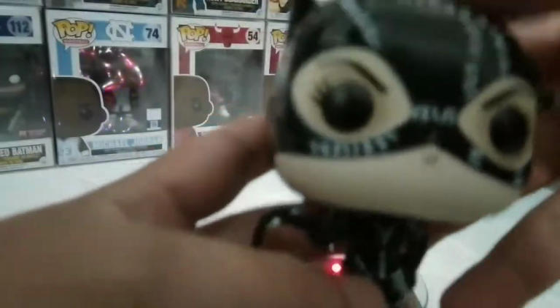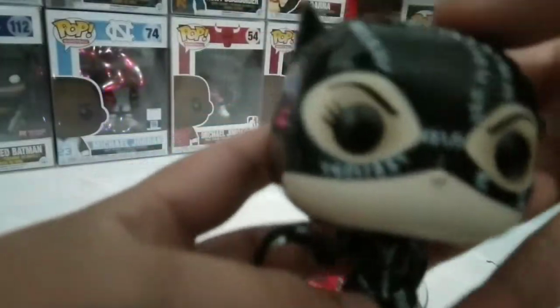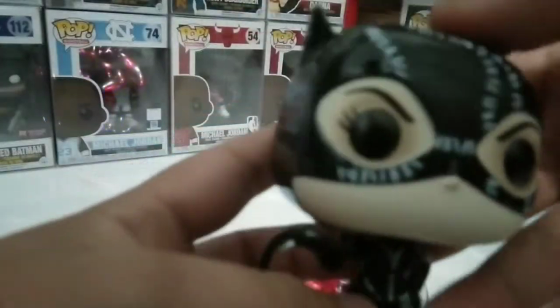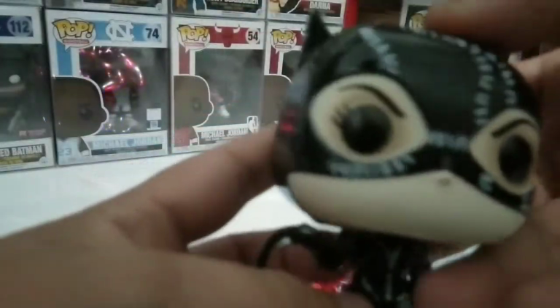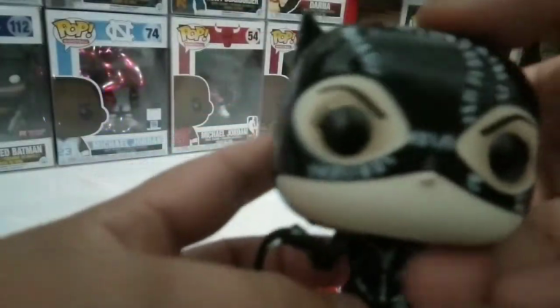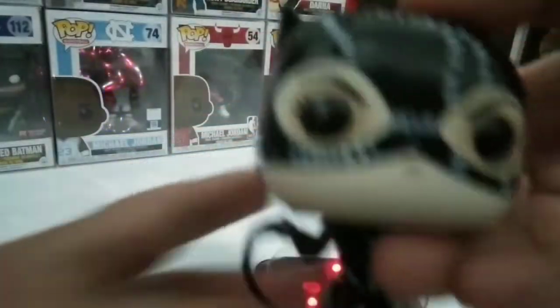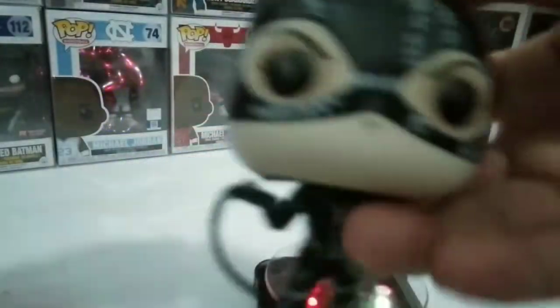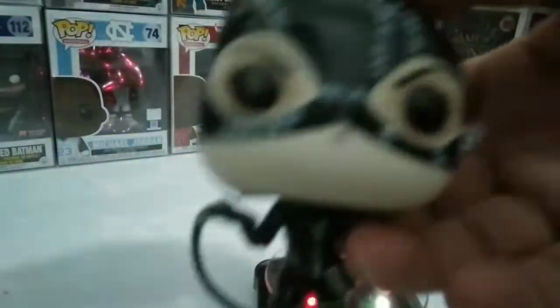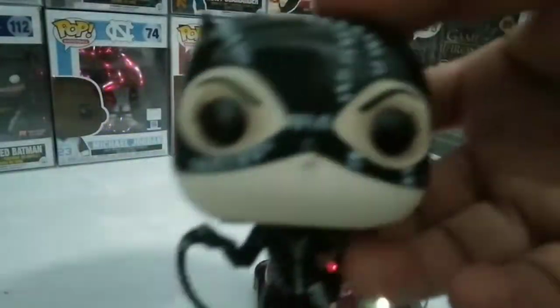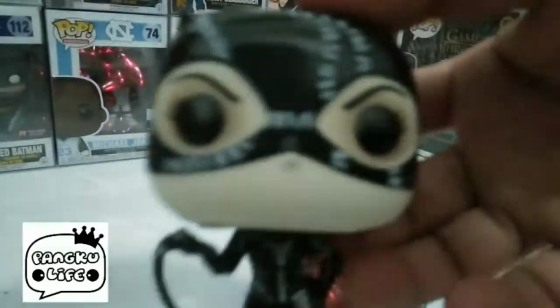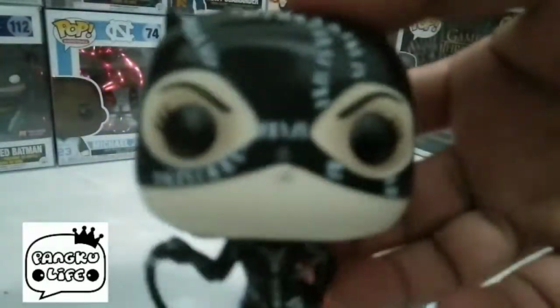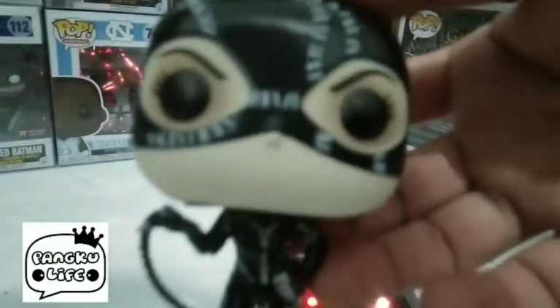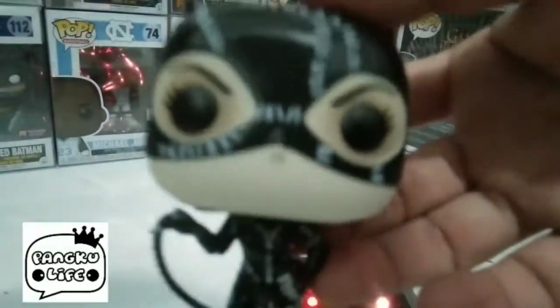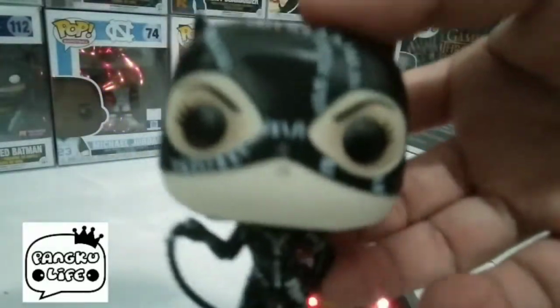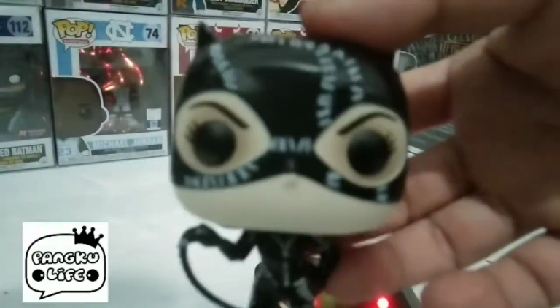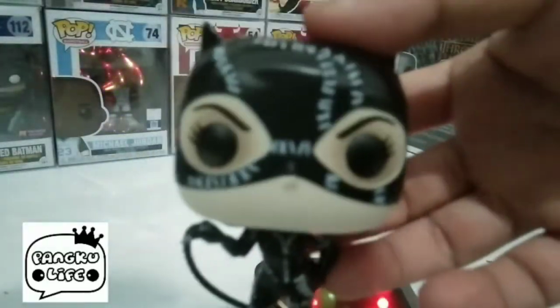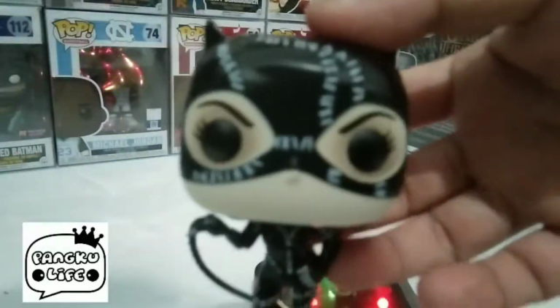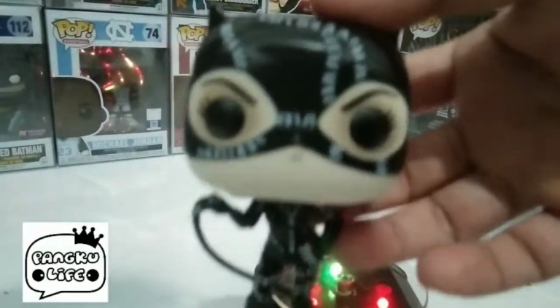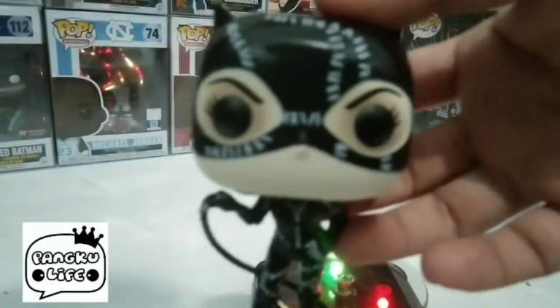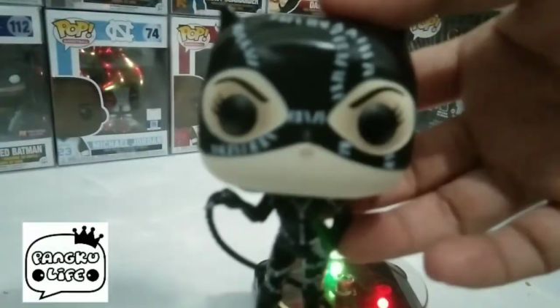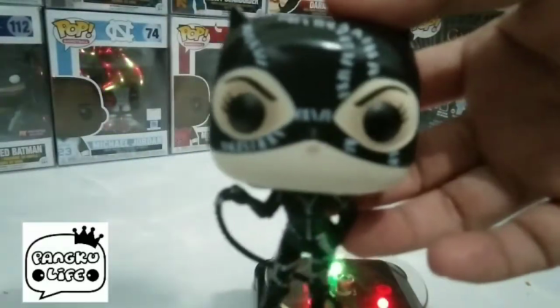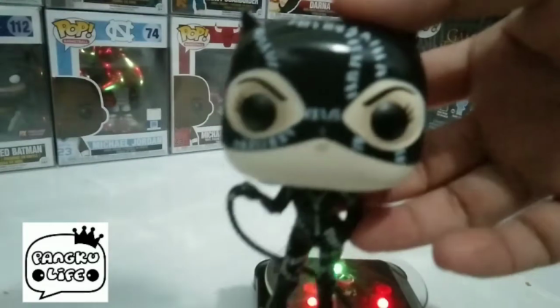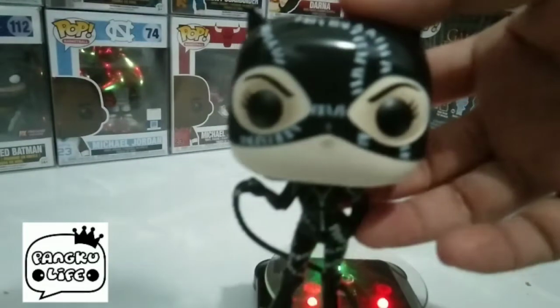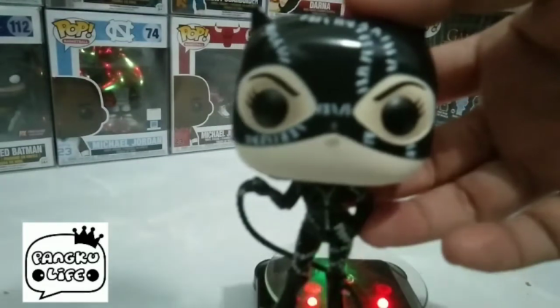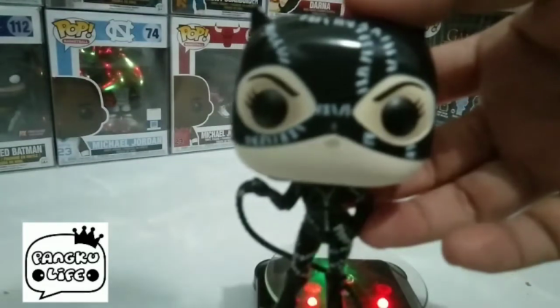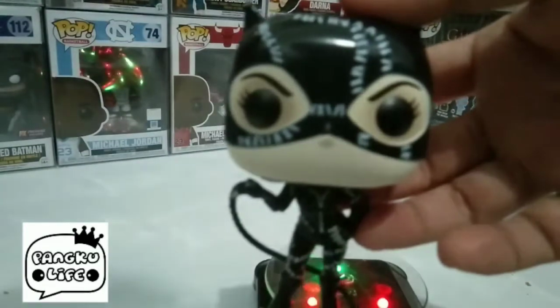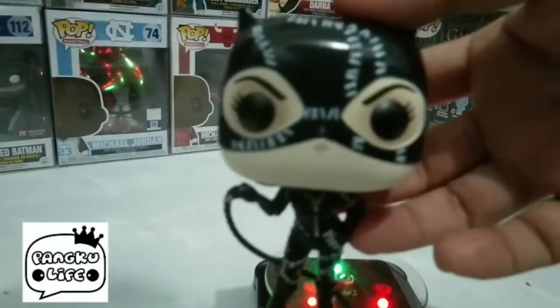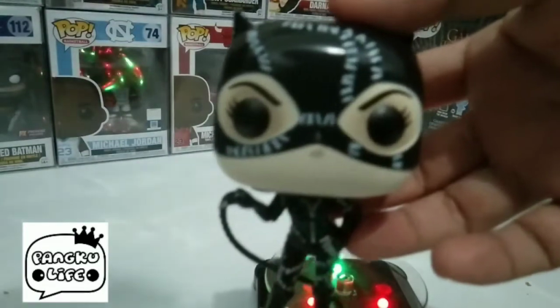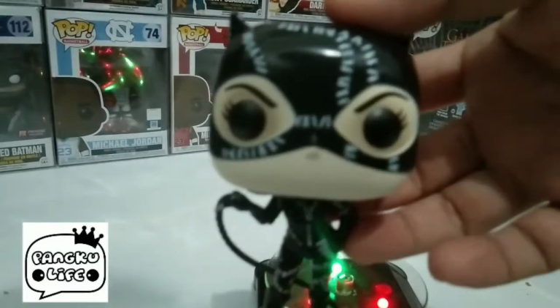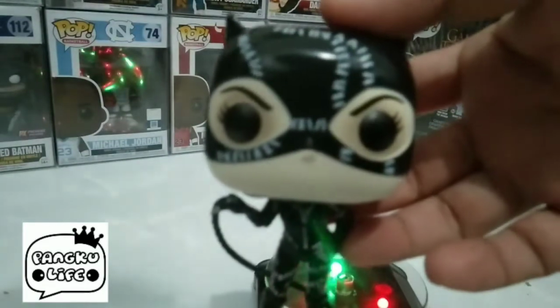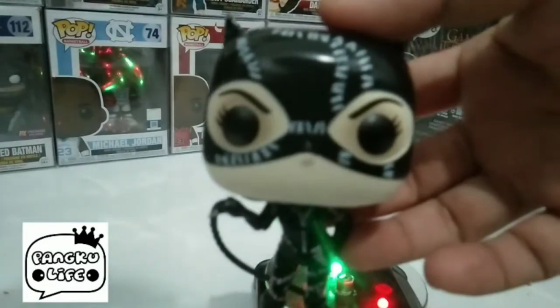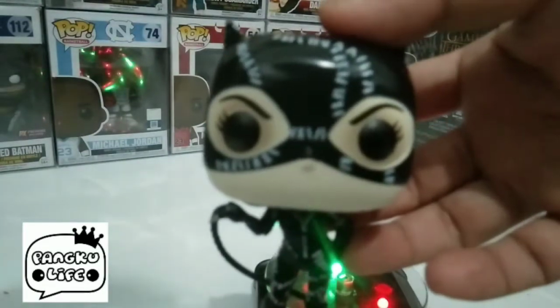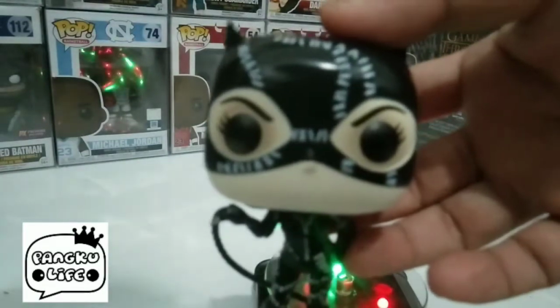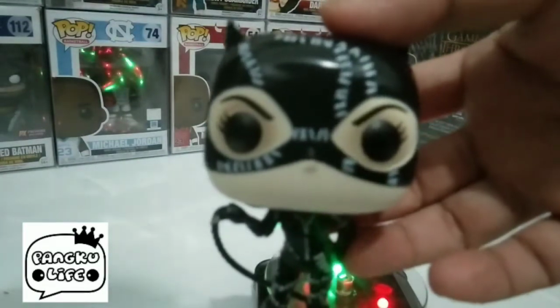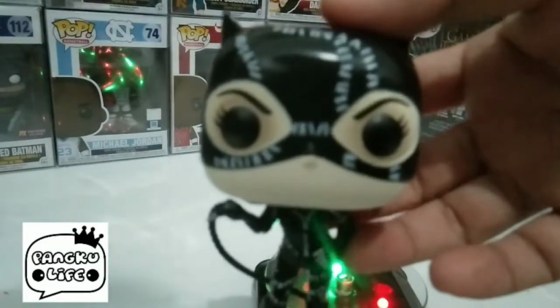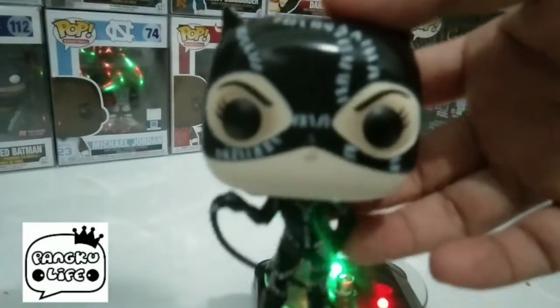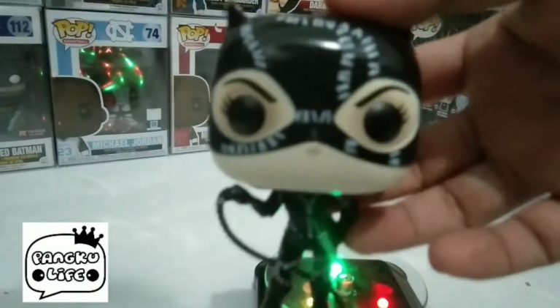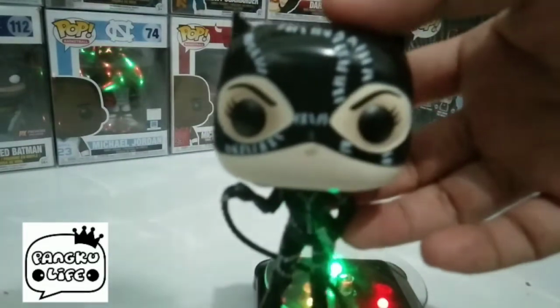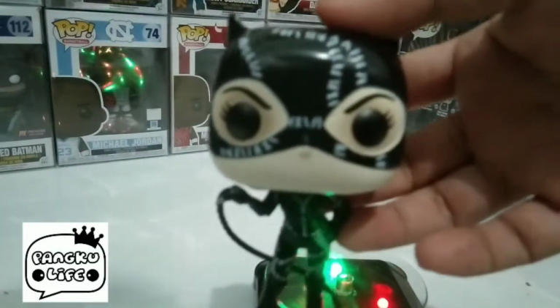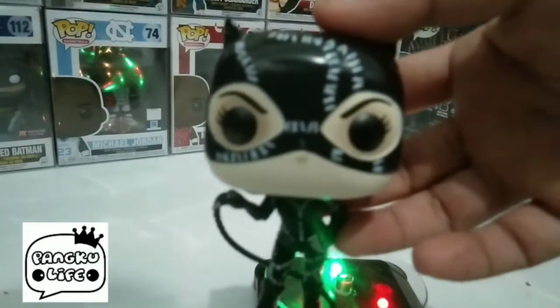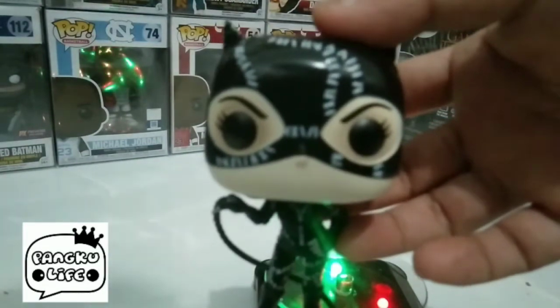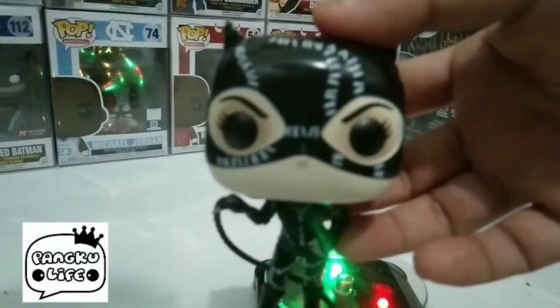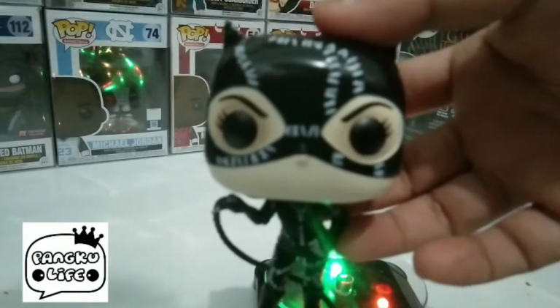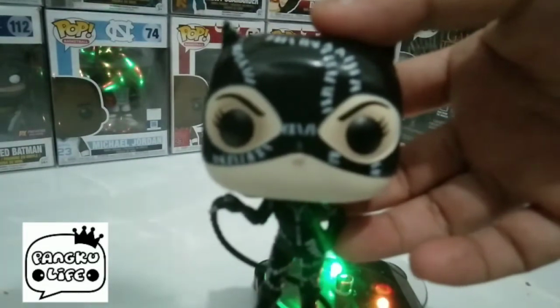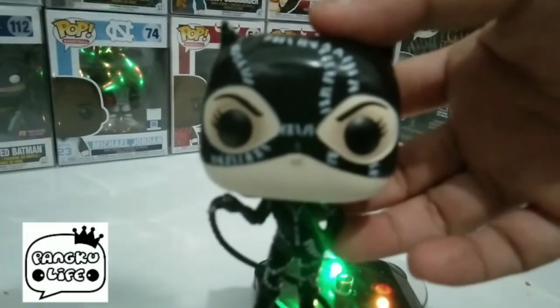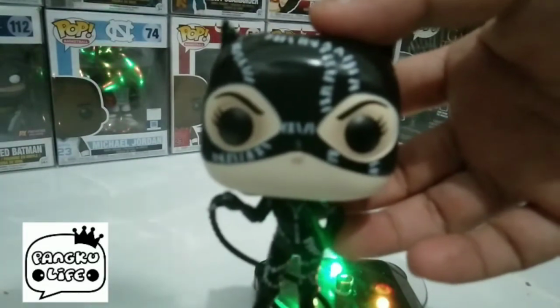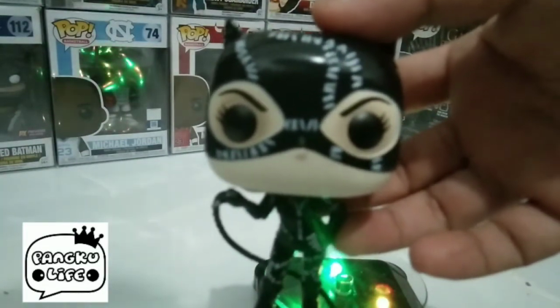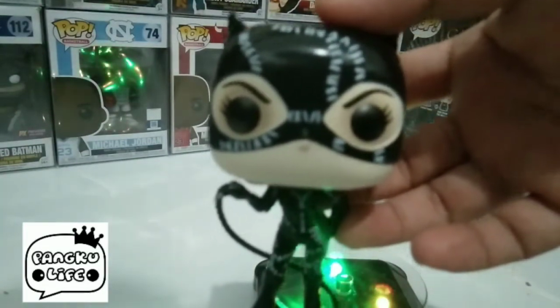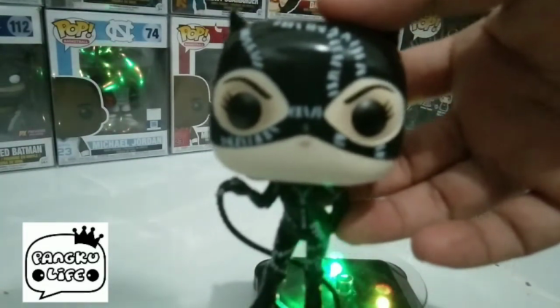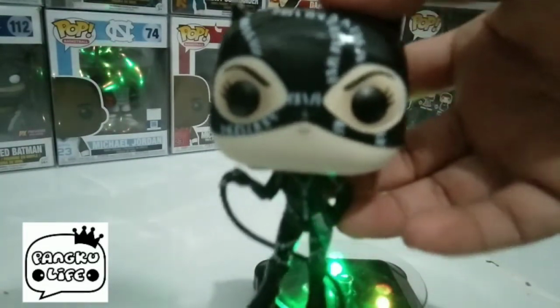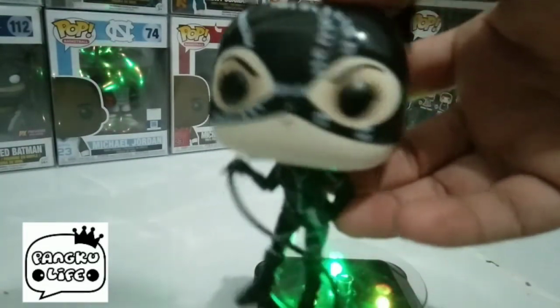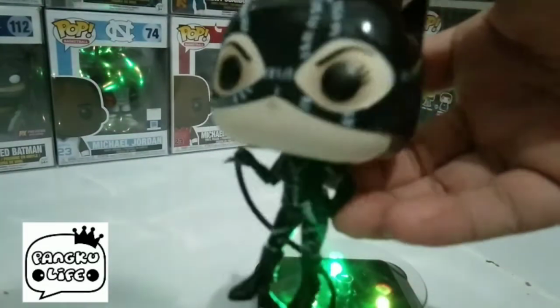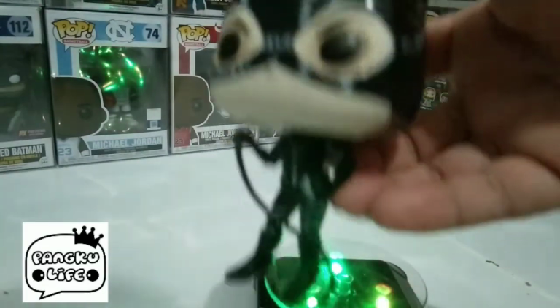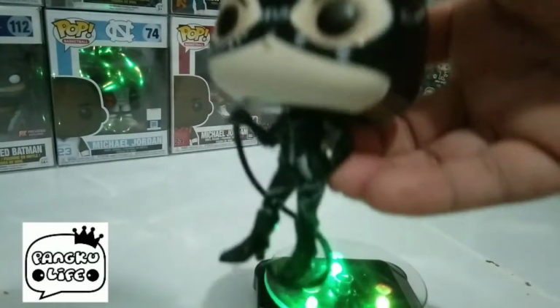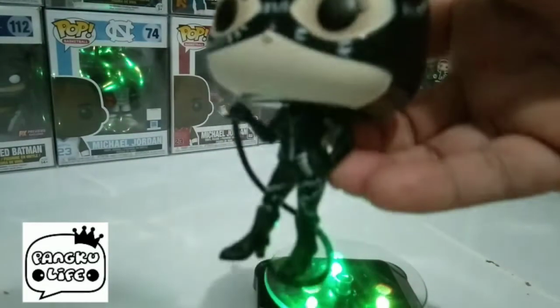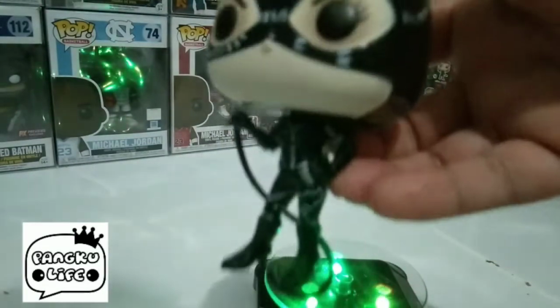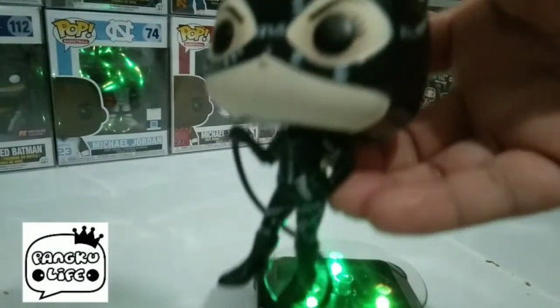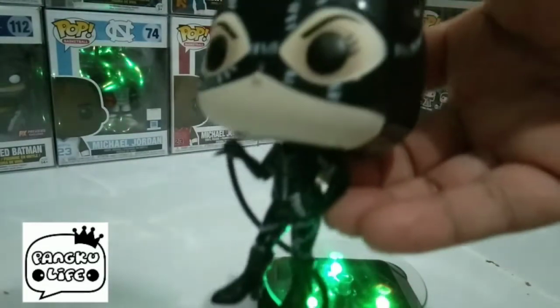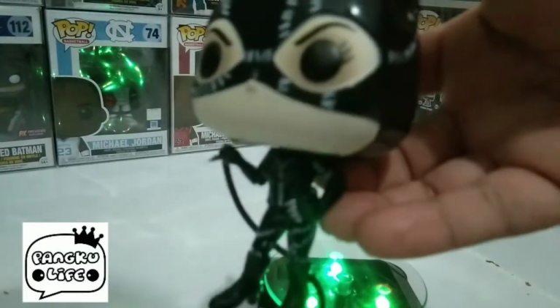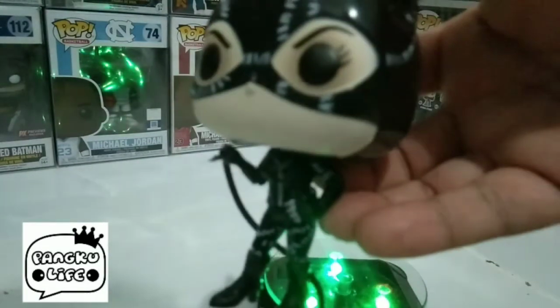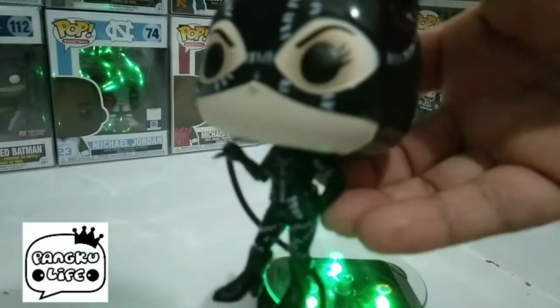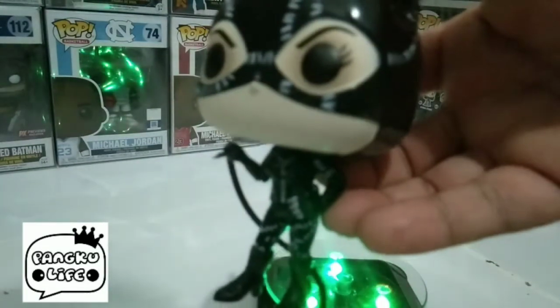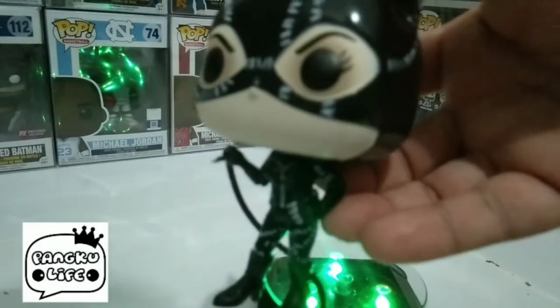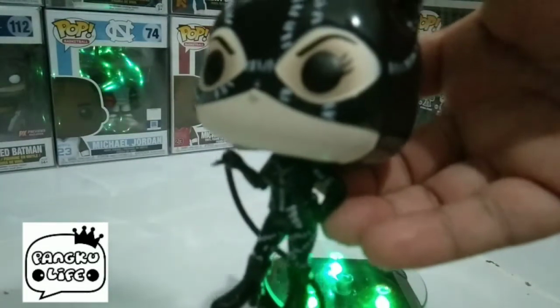Hello once again mga troops and welcome back sa ating vlog. Today we're going to be featured Catwoman from the DC Universe.